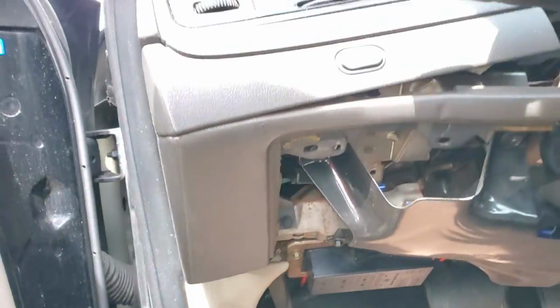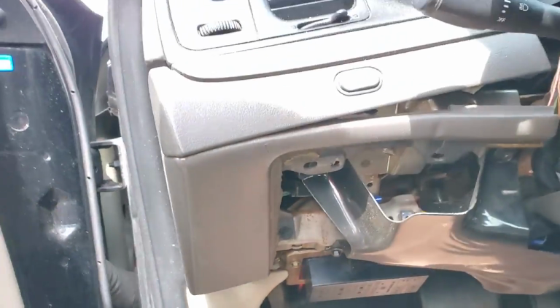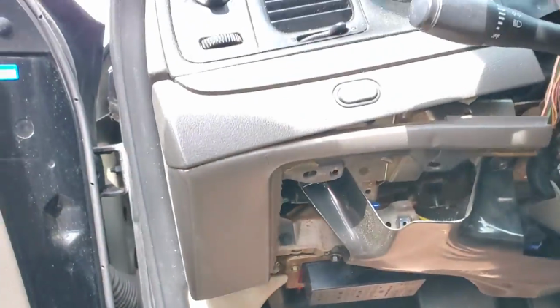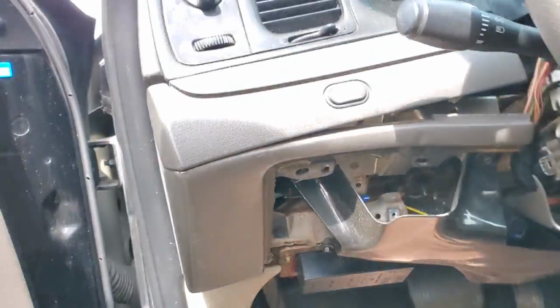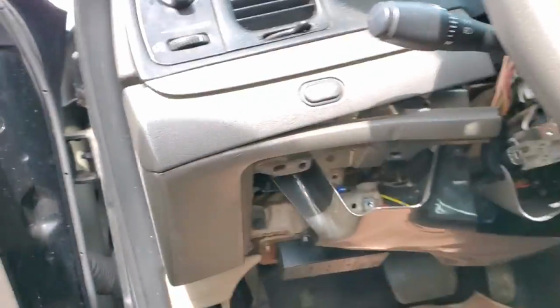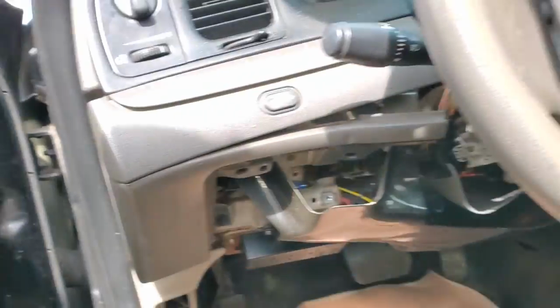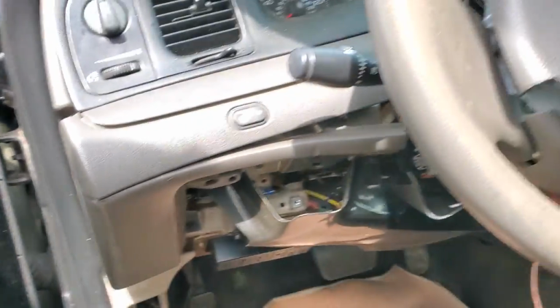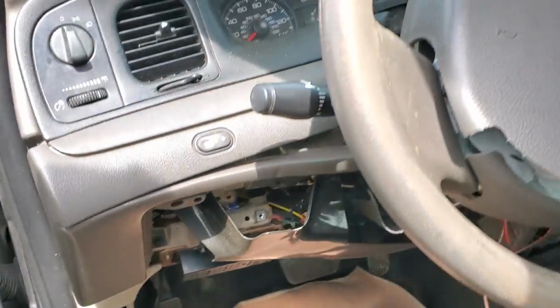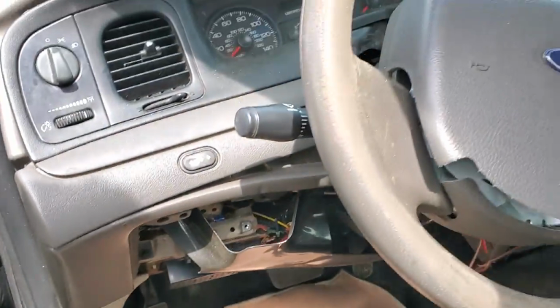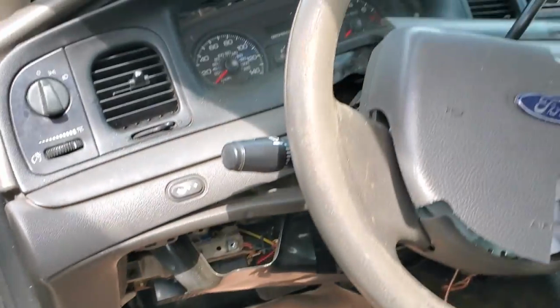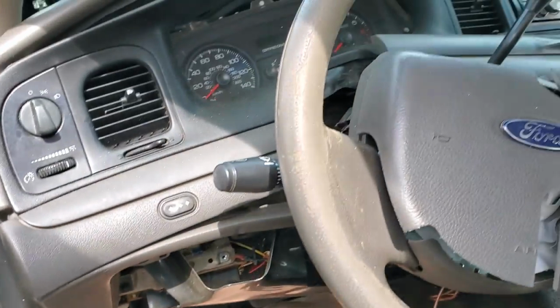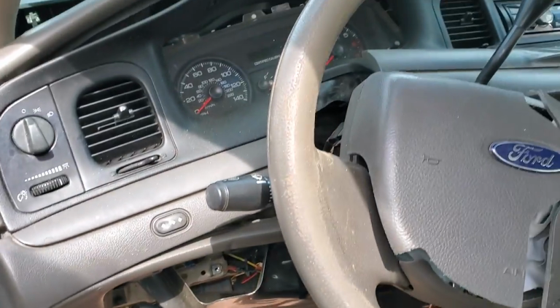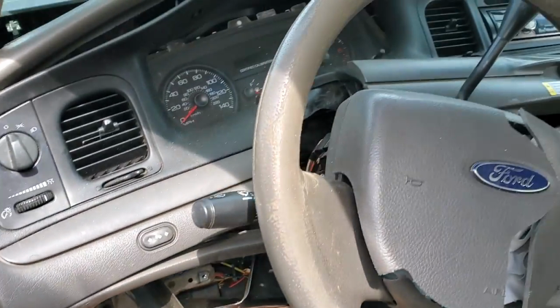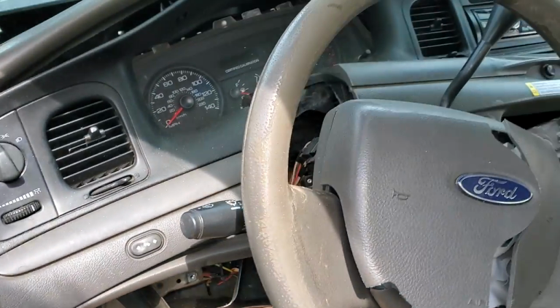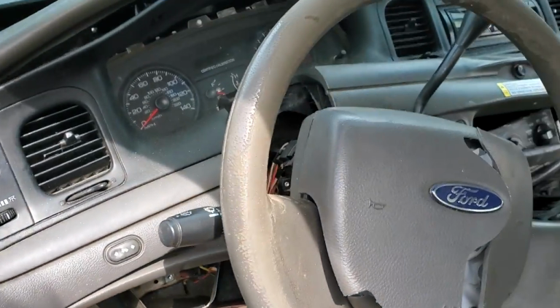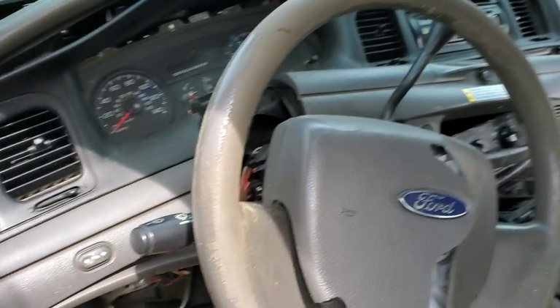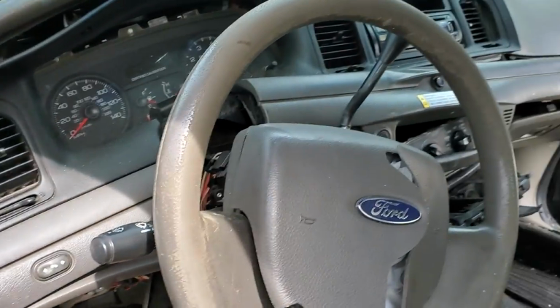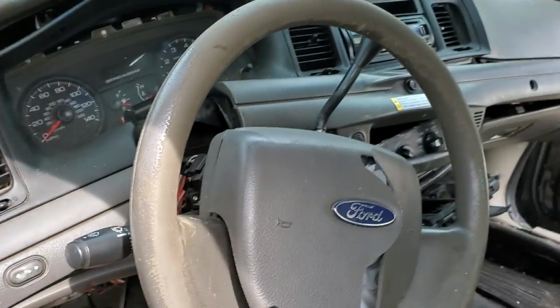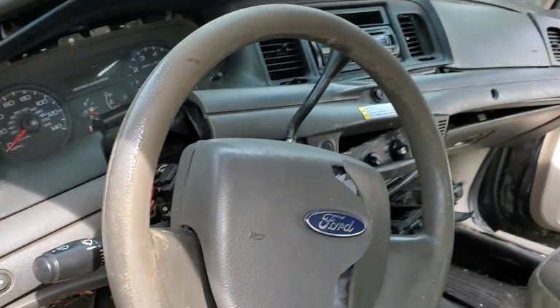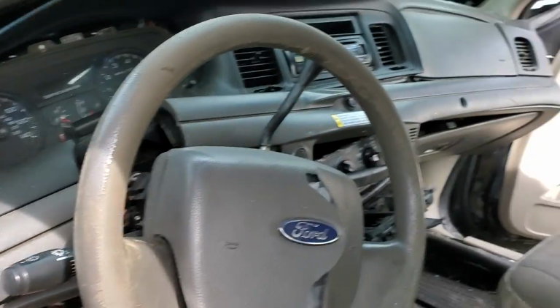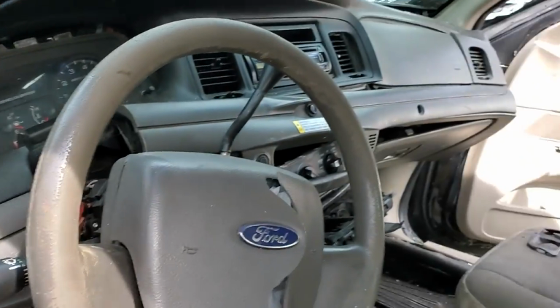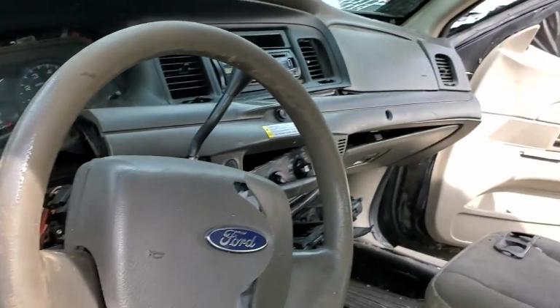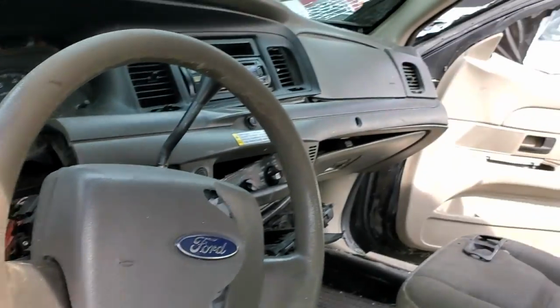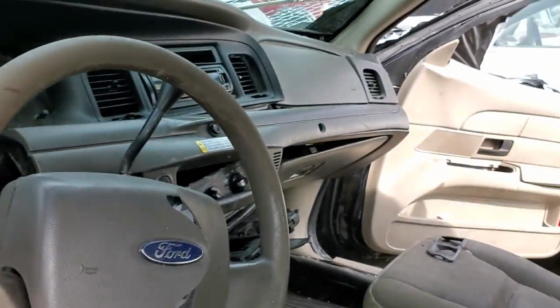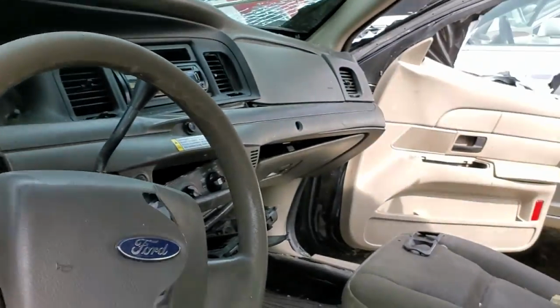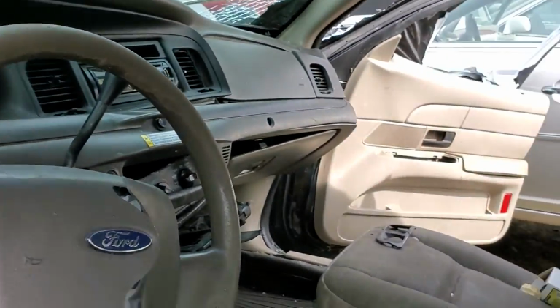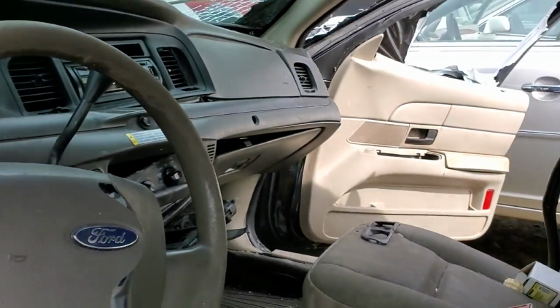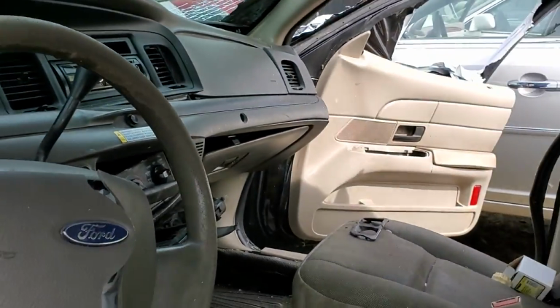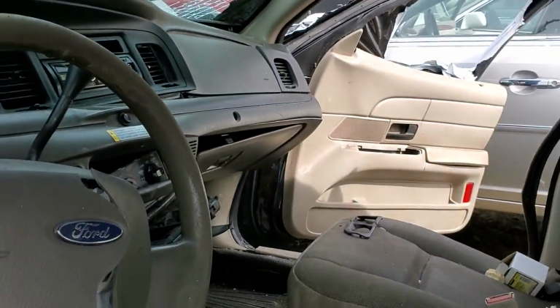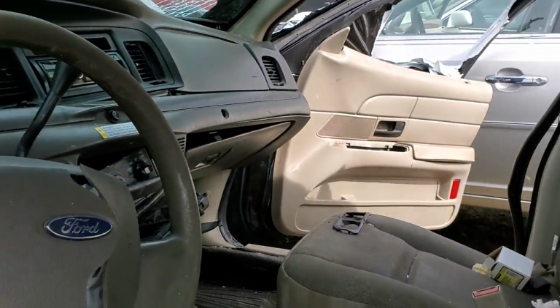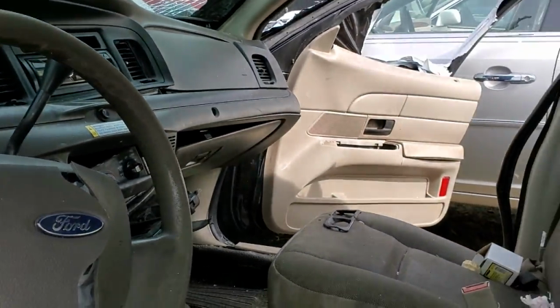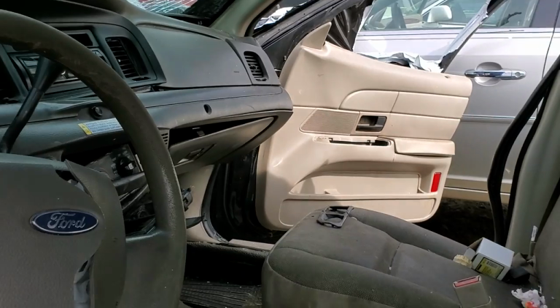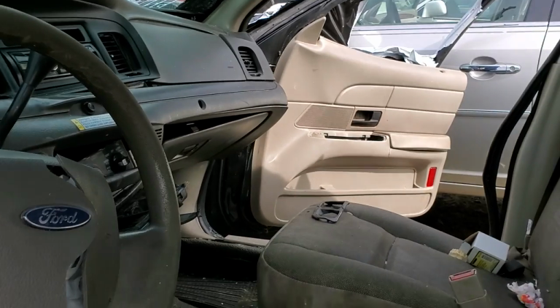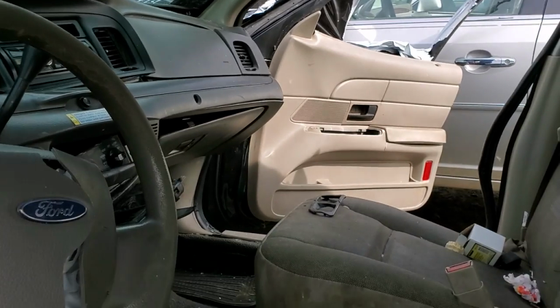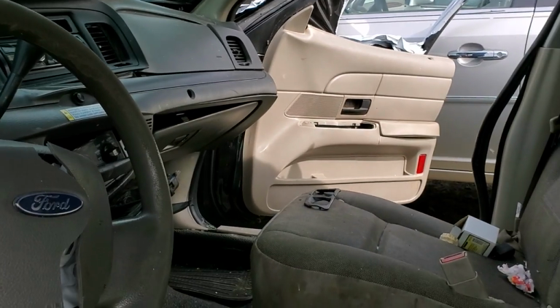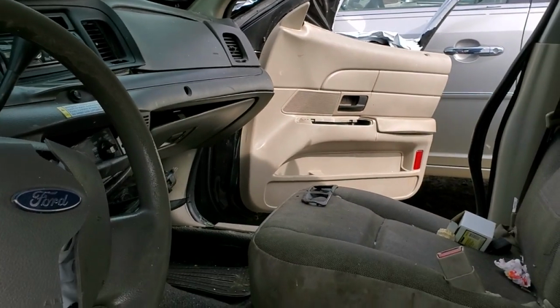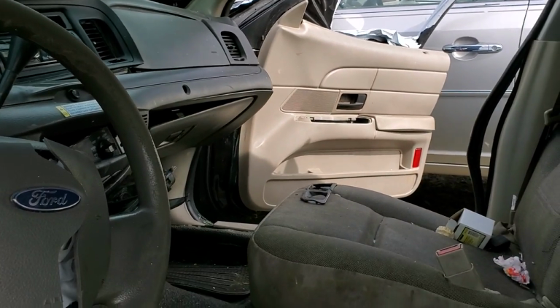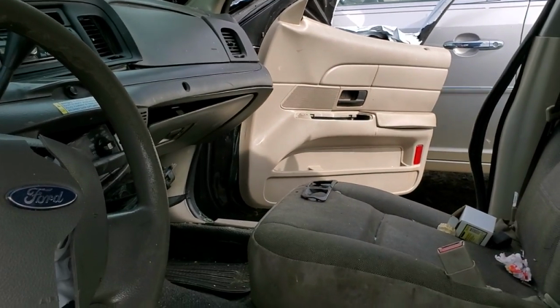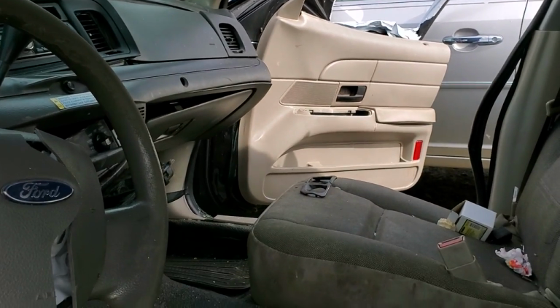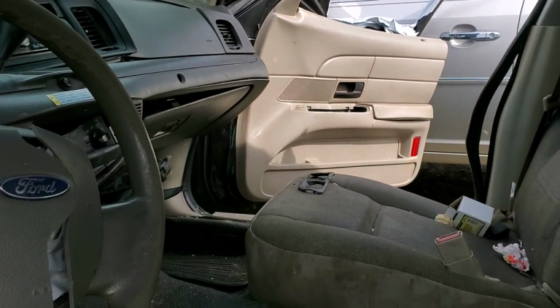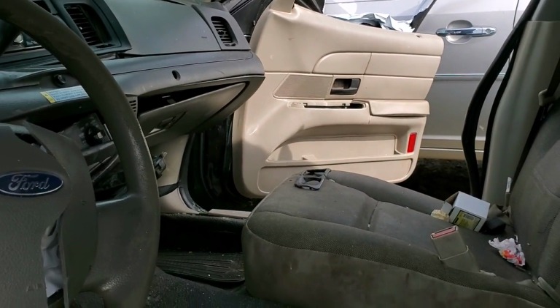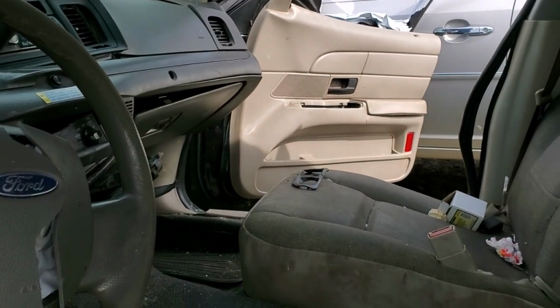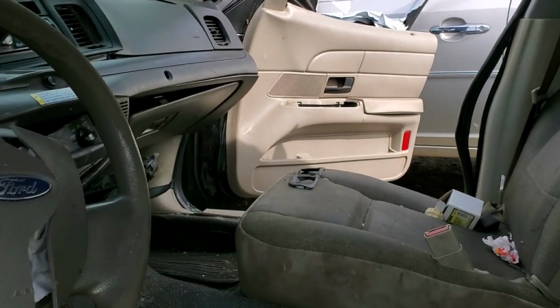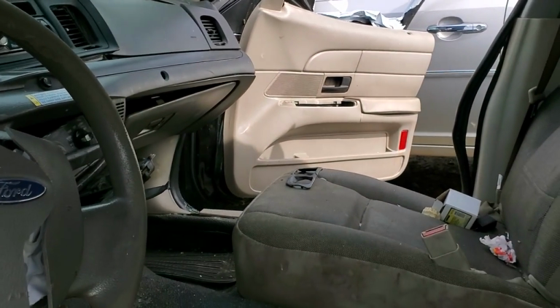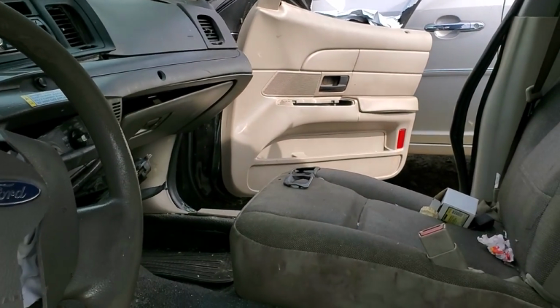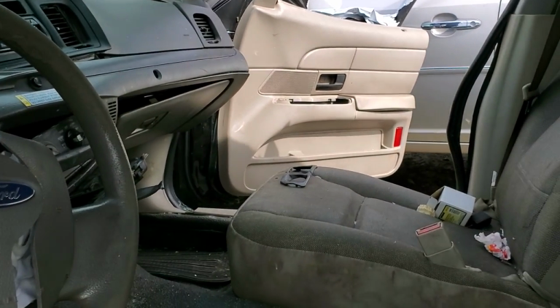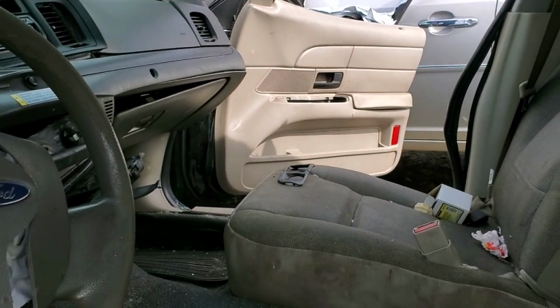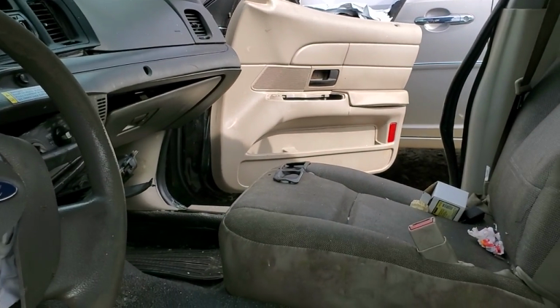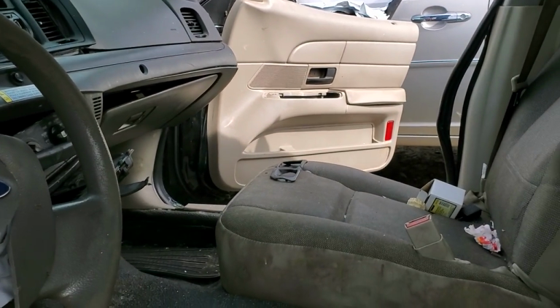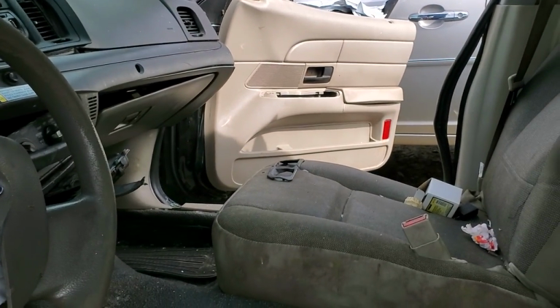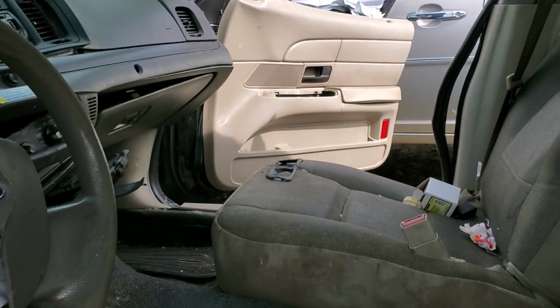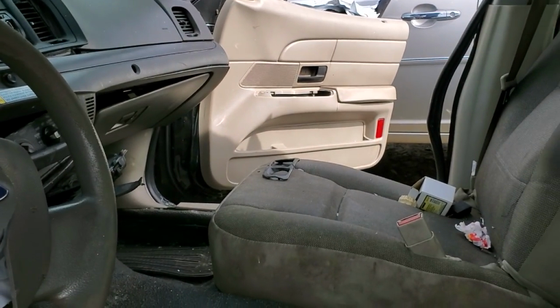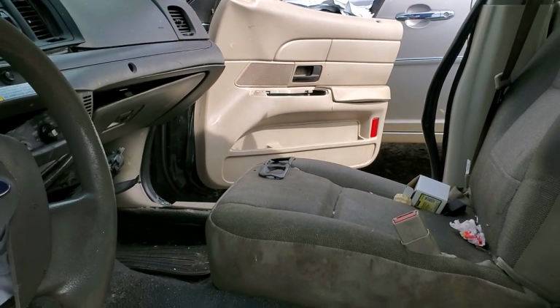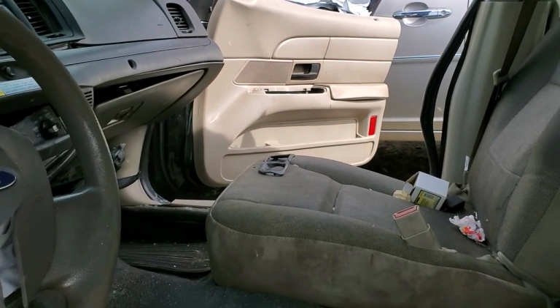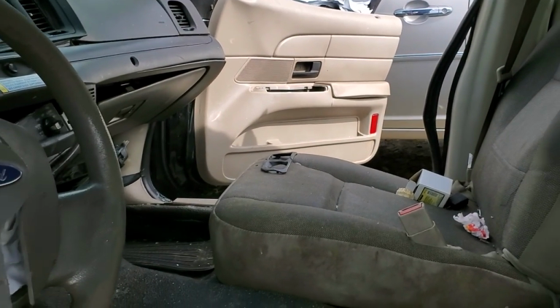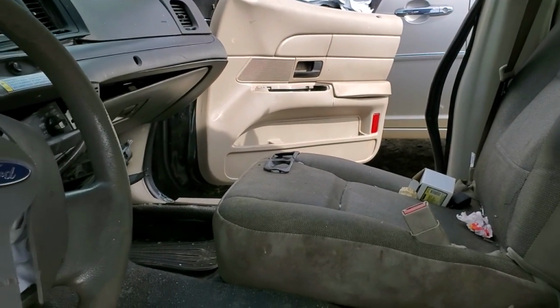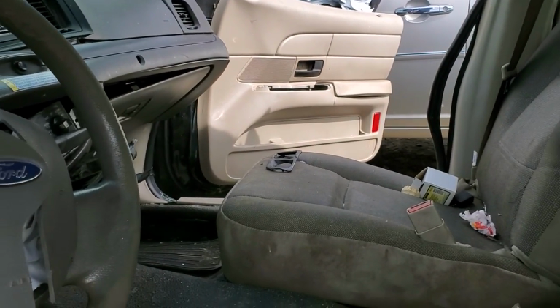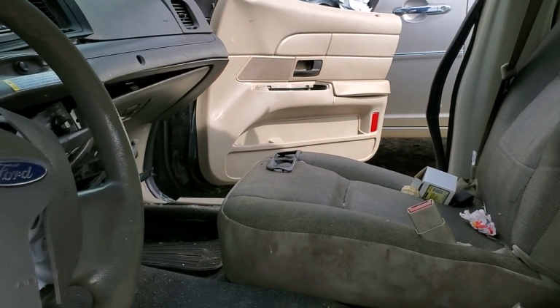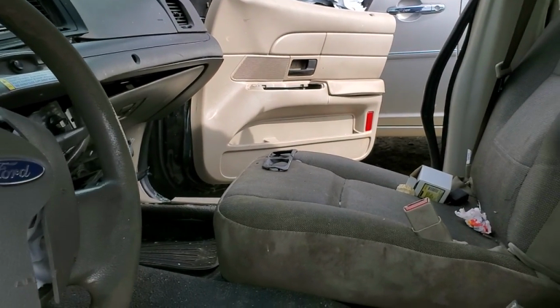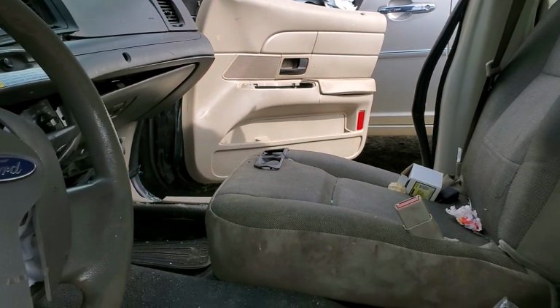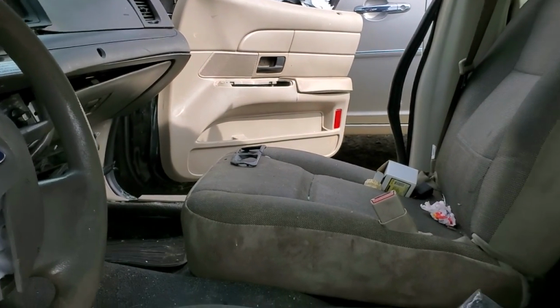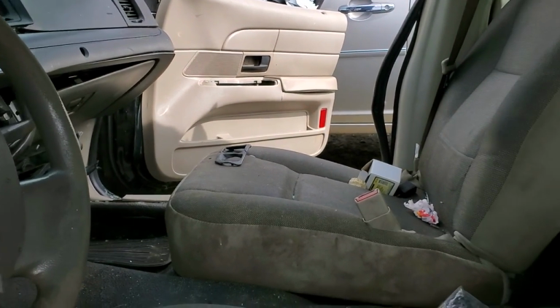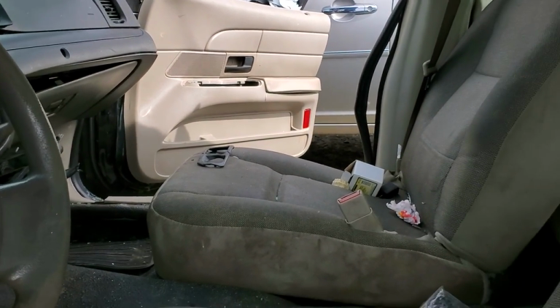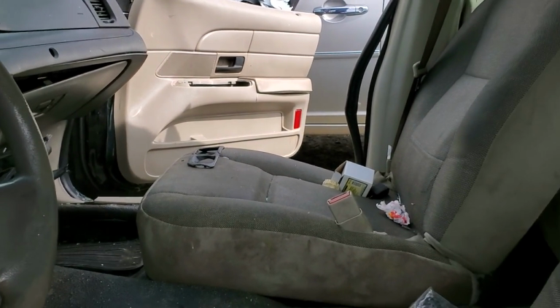So yeah, check that fuse out and I hope this was helpful for you guys. Please let me know if you have any questions, or more importantly, if you have any advice for the cigarette lighter or the power outlet on your Crown Vic.